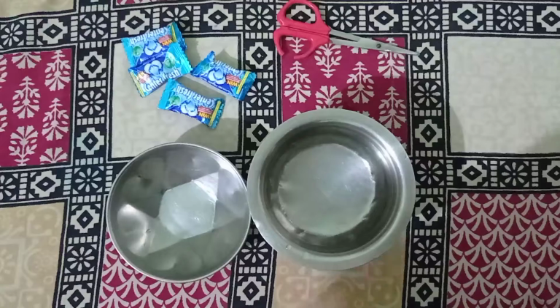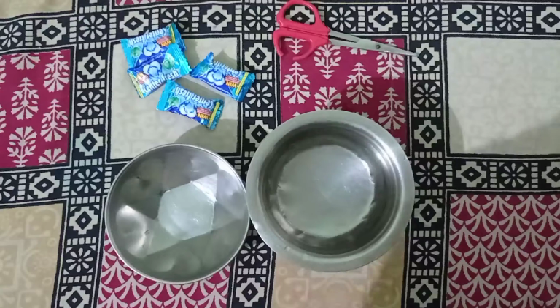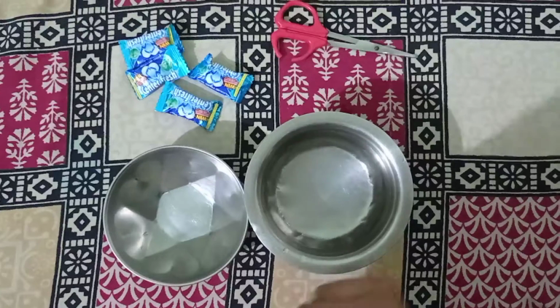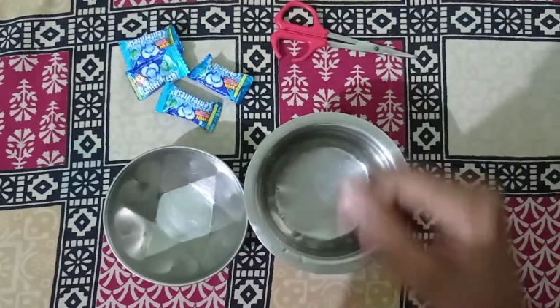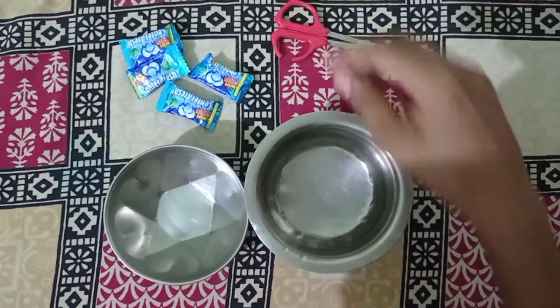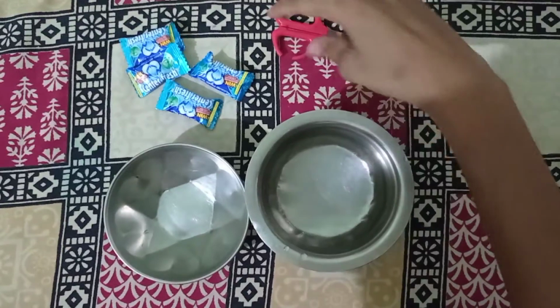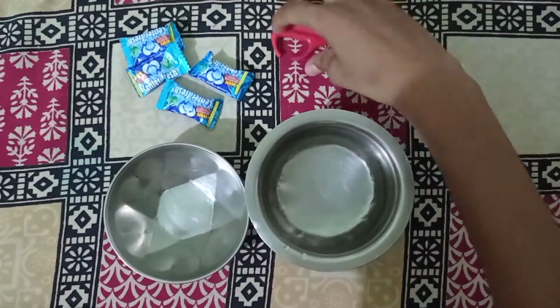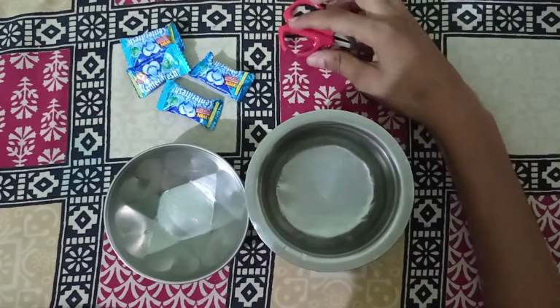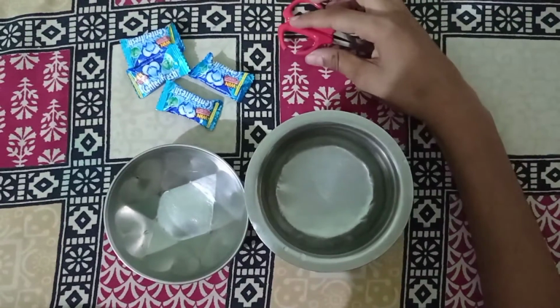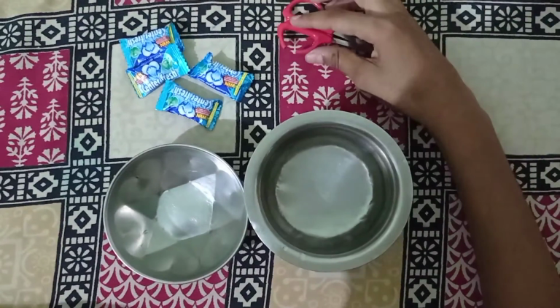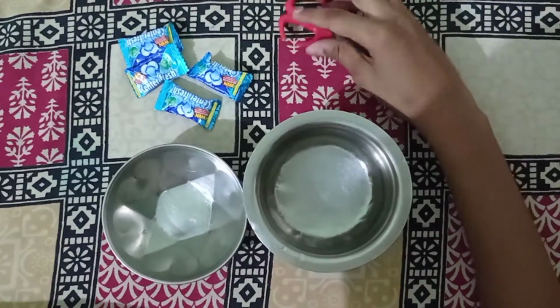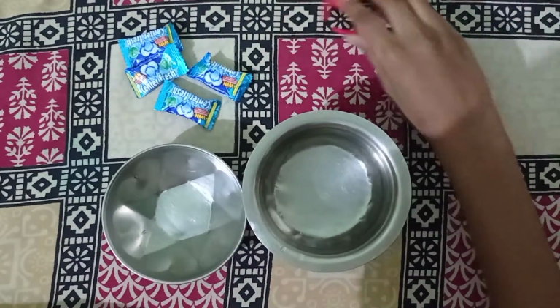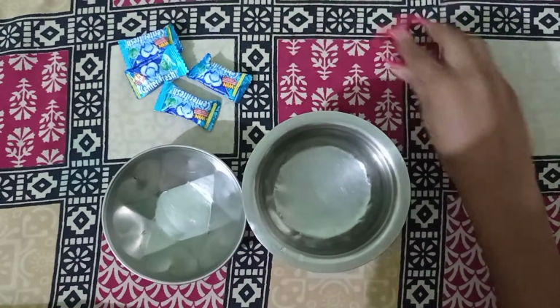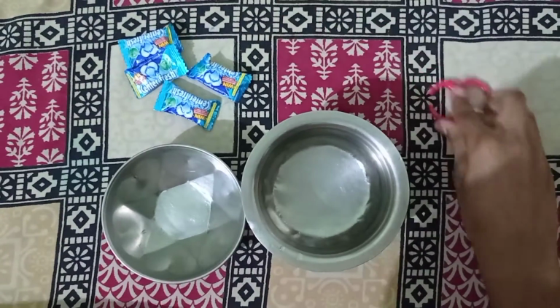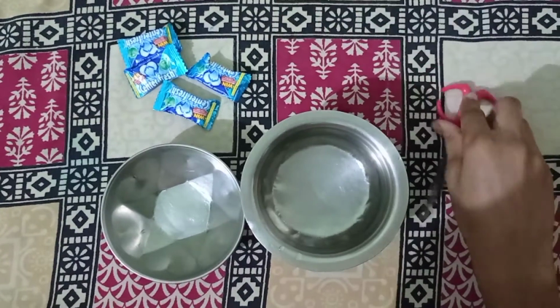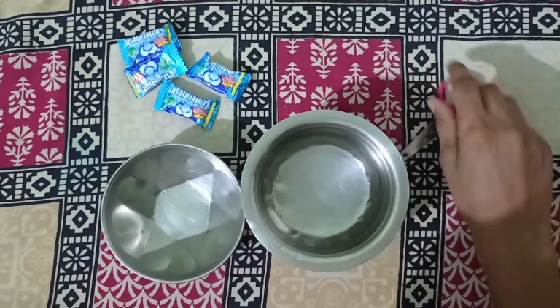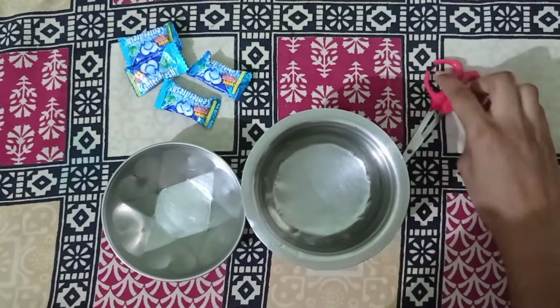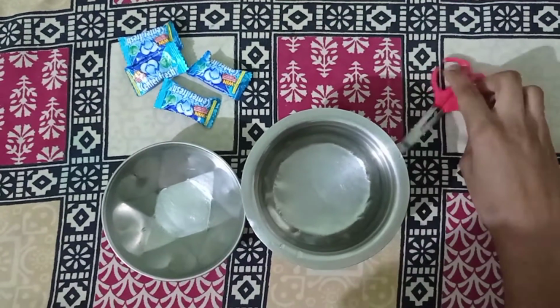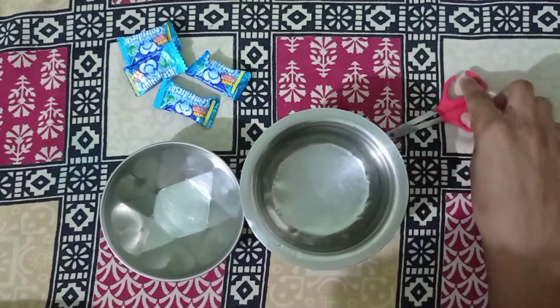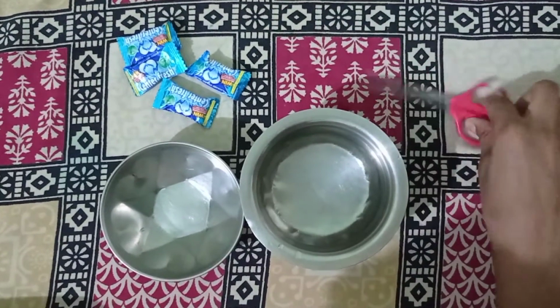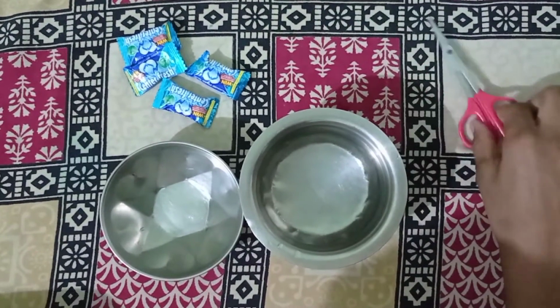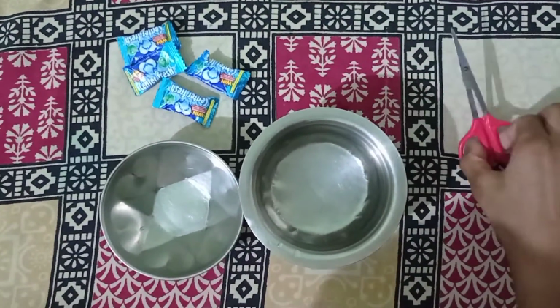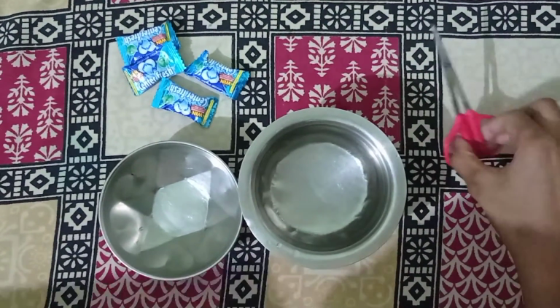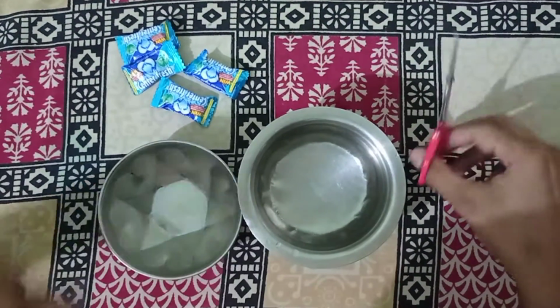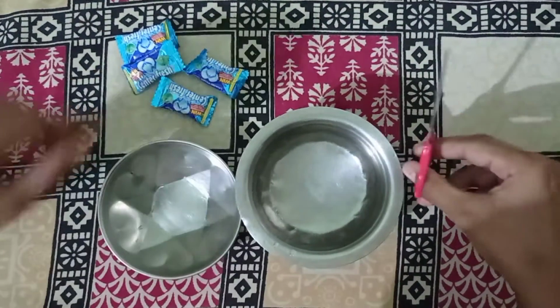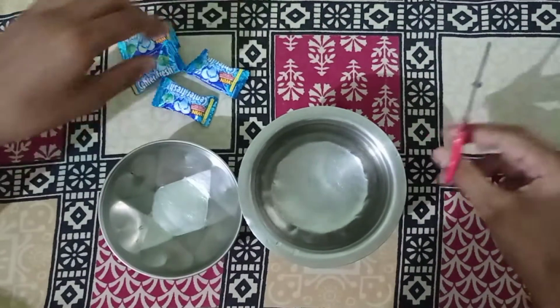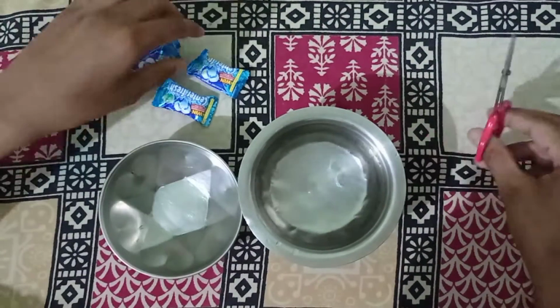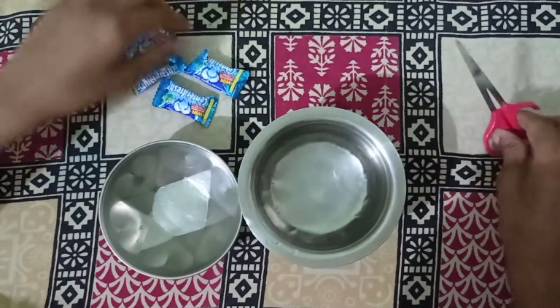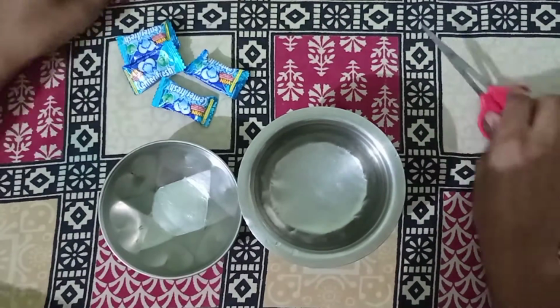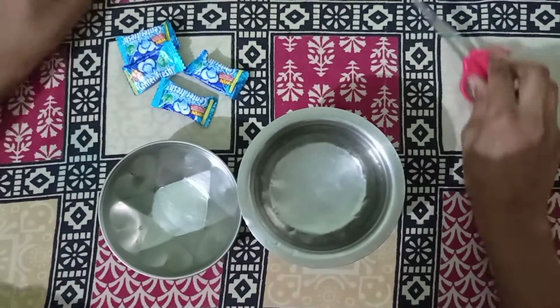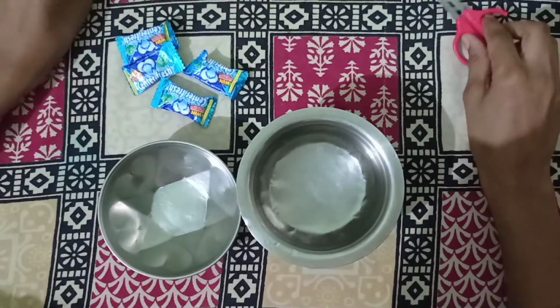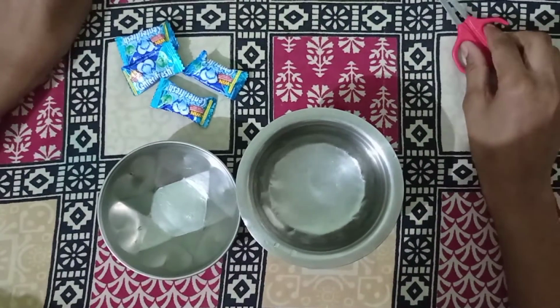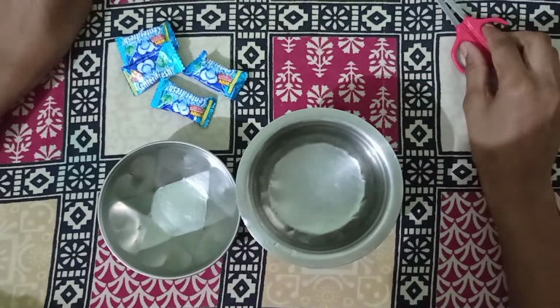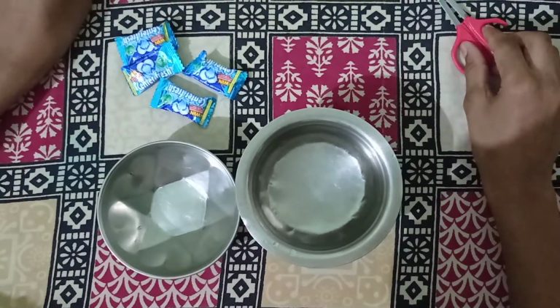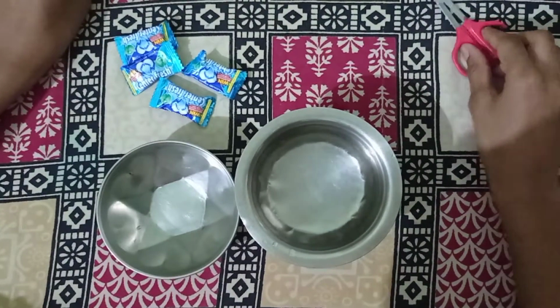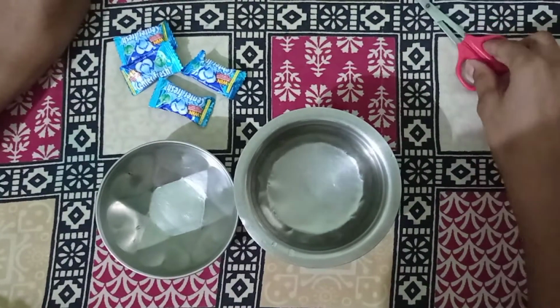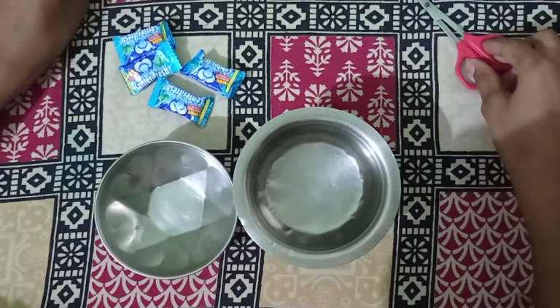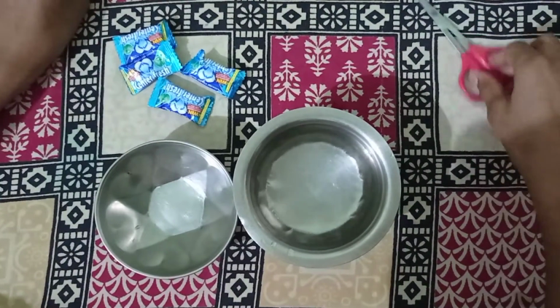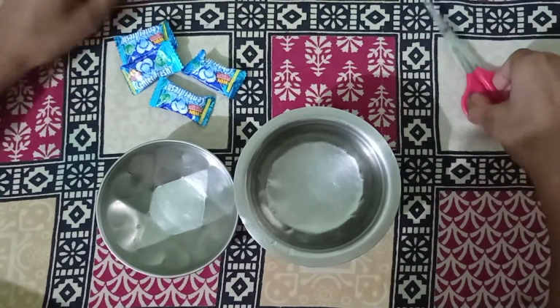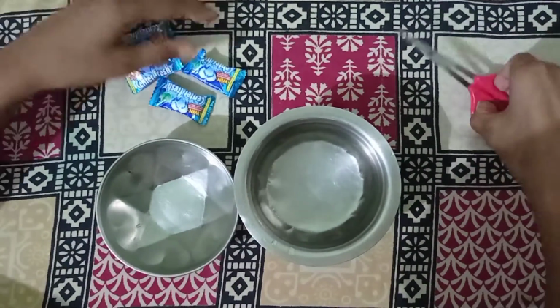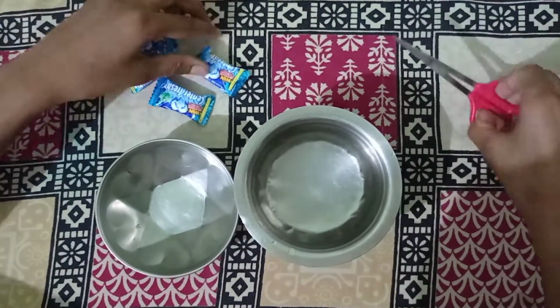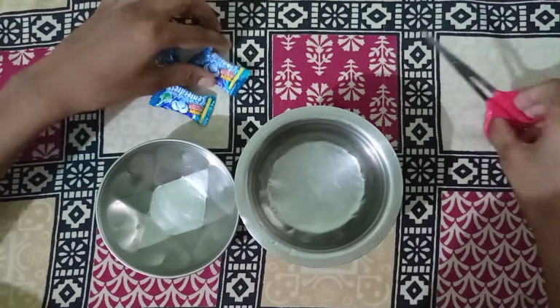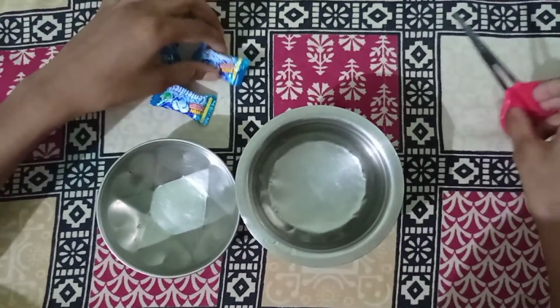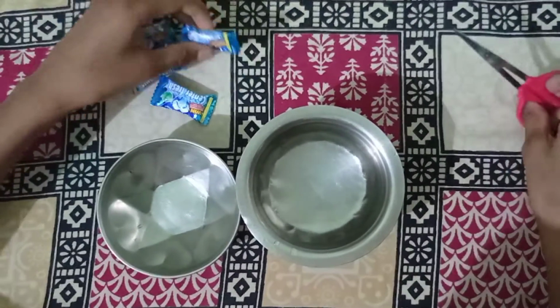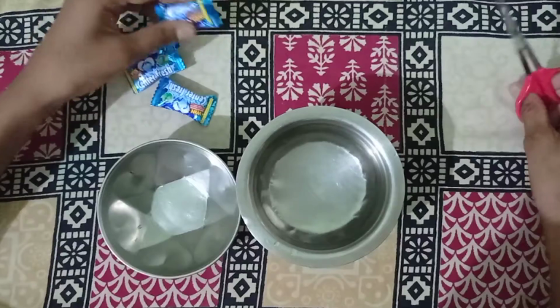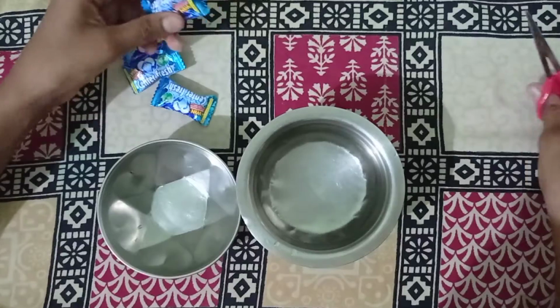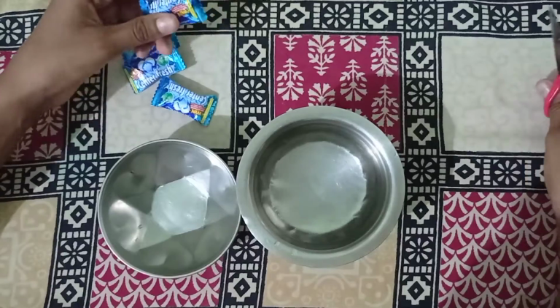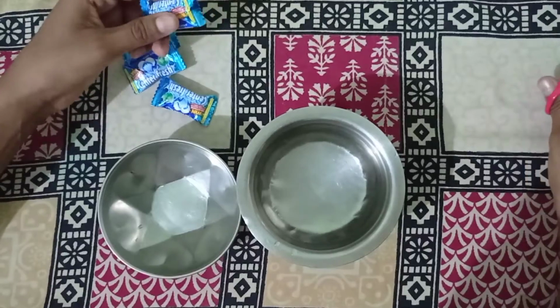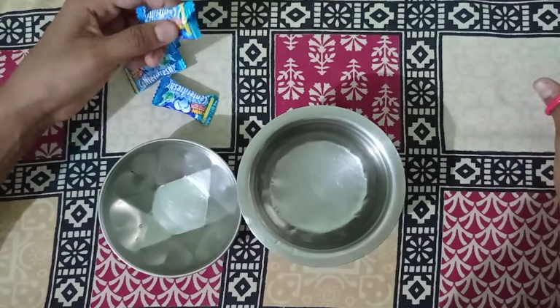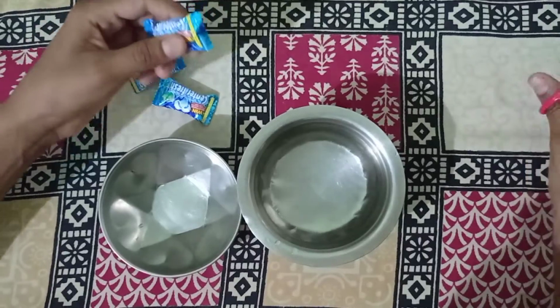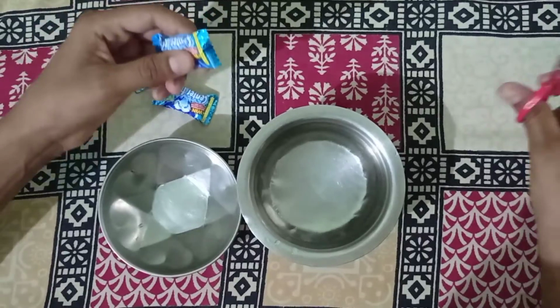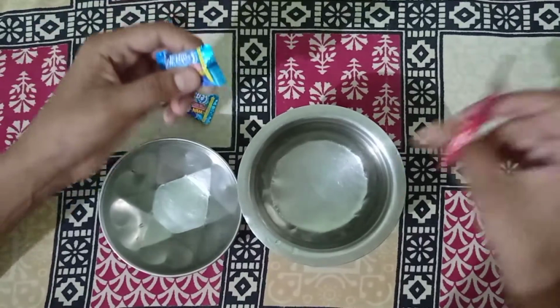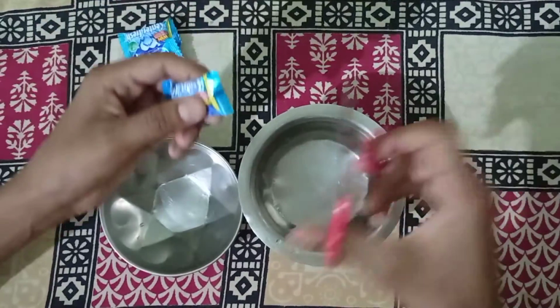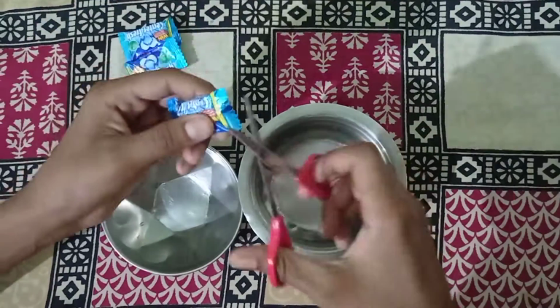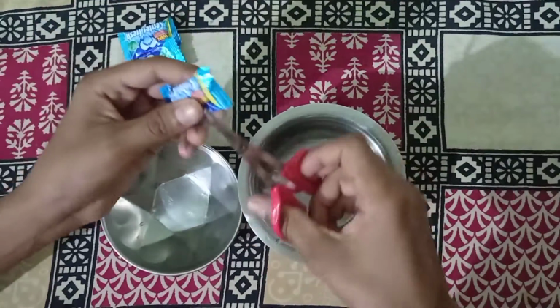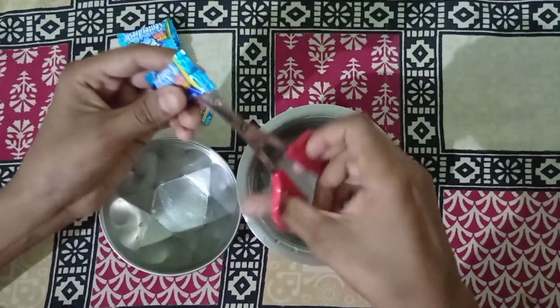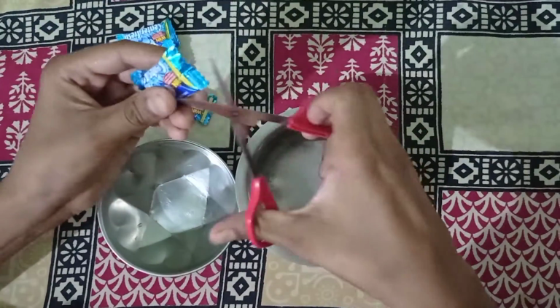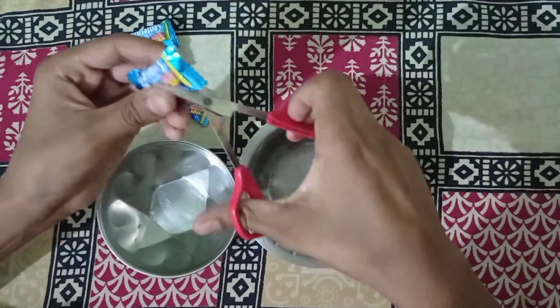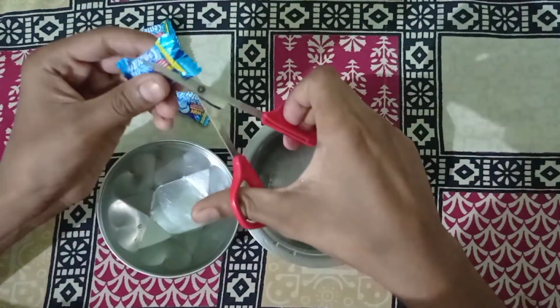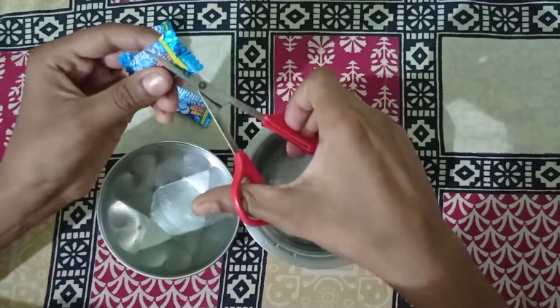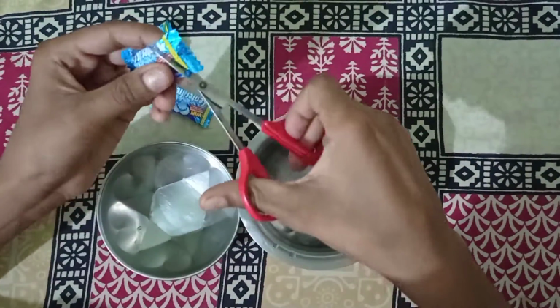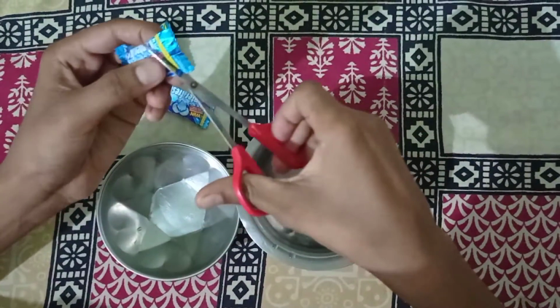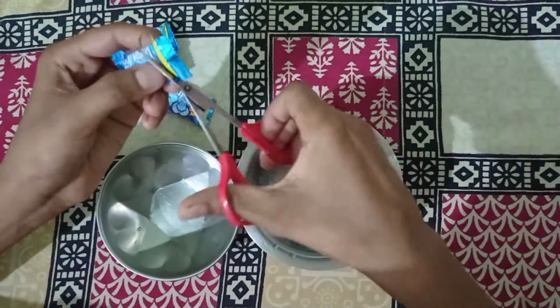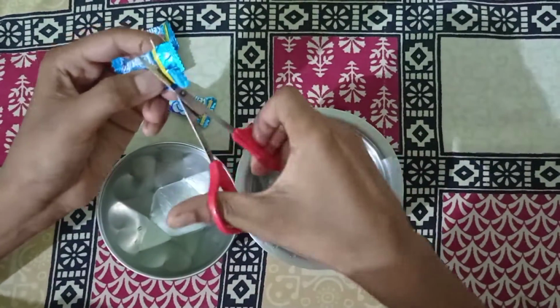Hello guys, Mark & Plate in the next video. We are going to make a slice of centerfresh. Now we are going to use centerfresh.